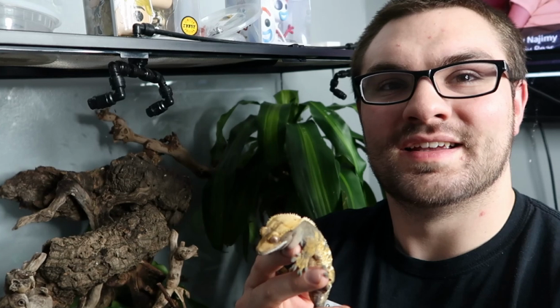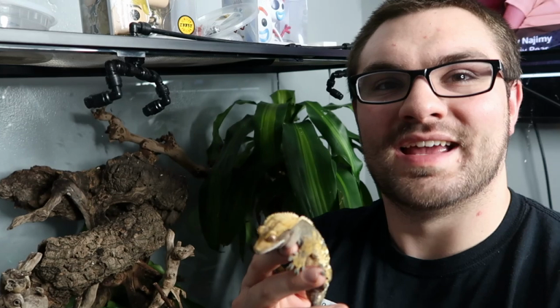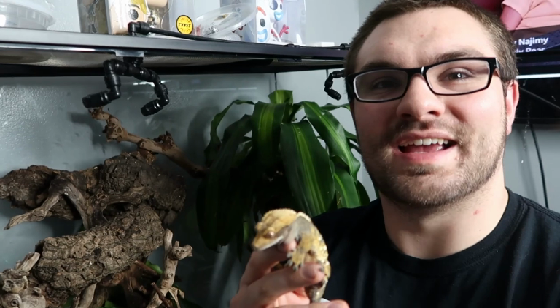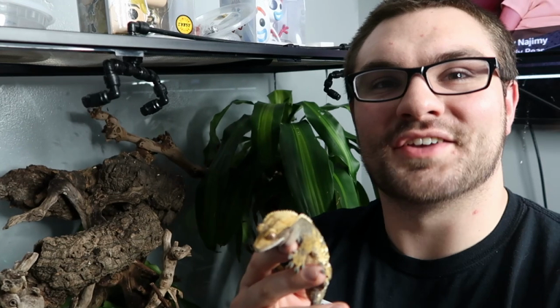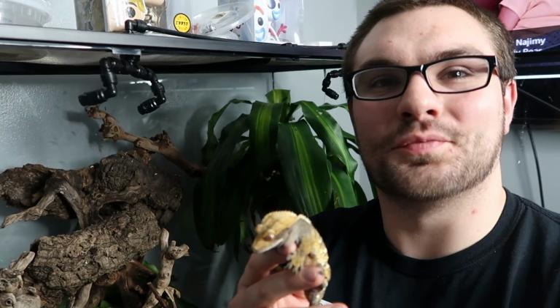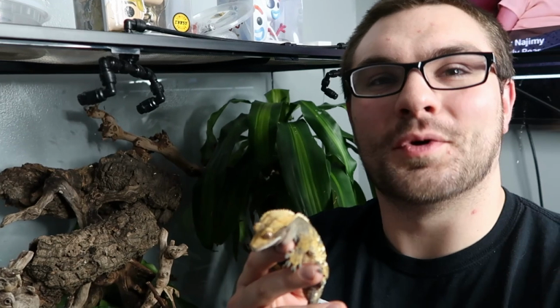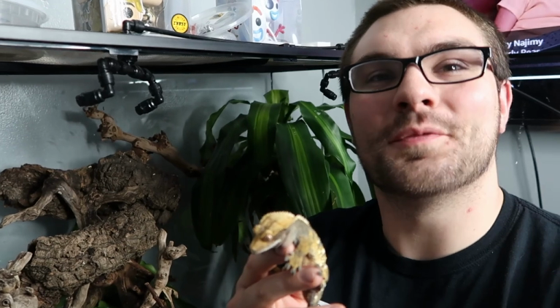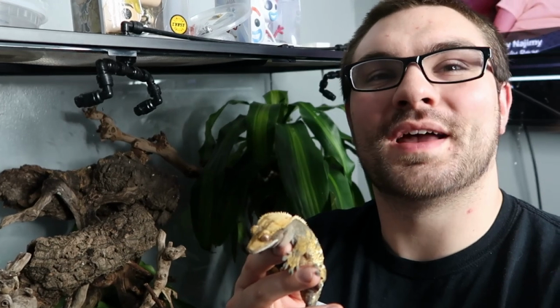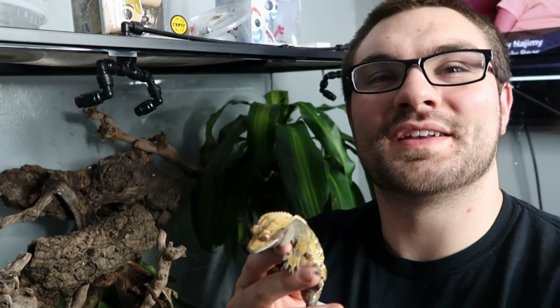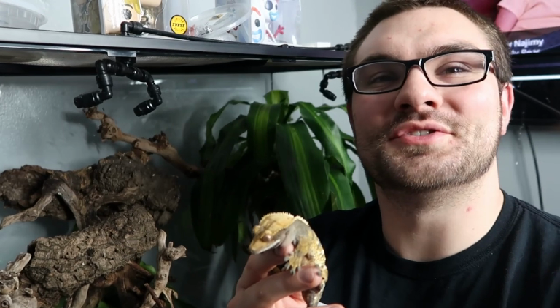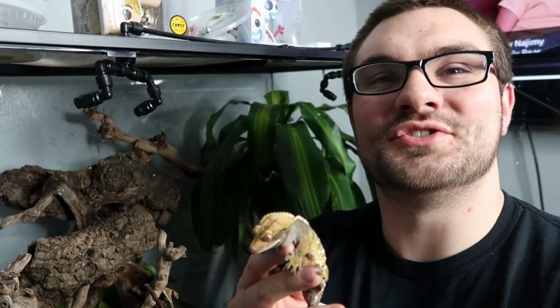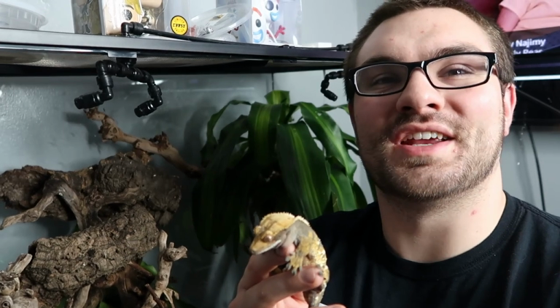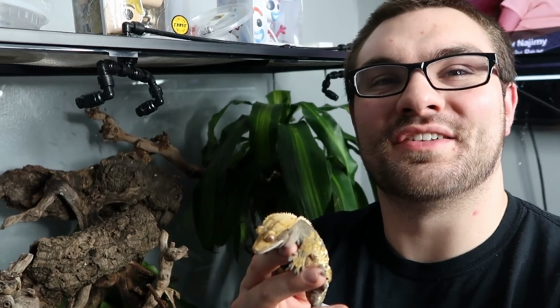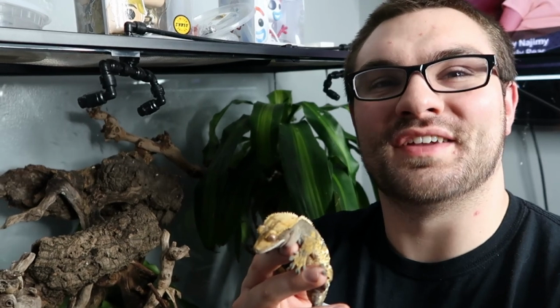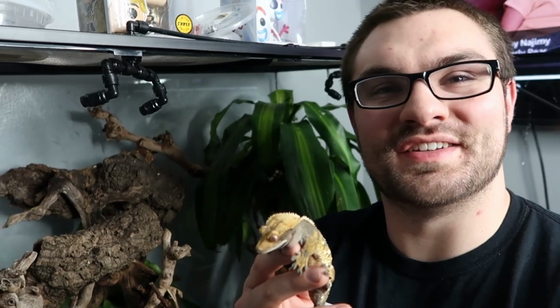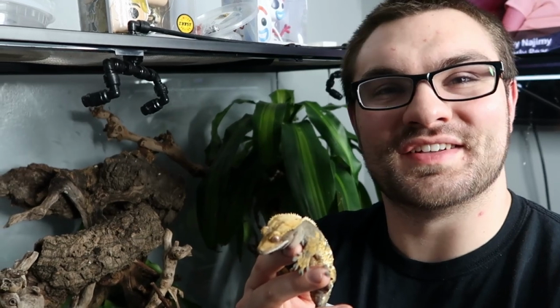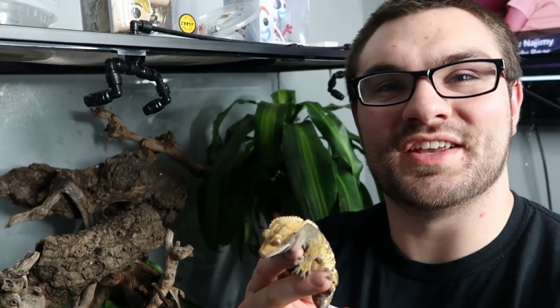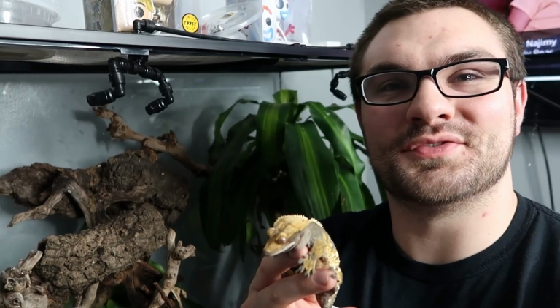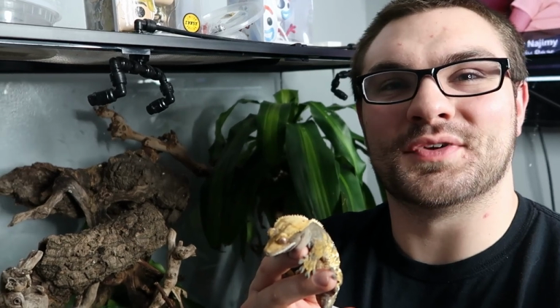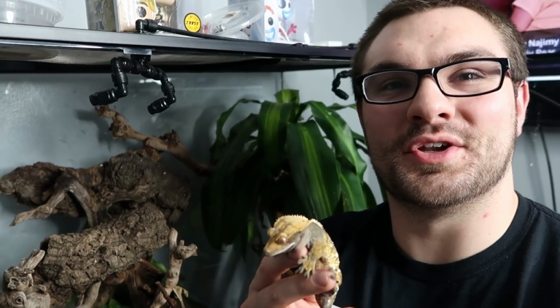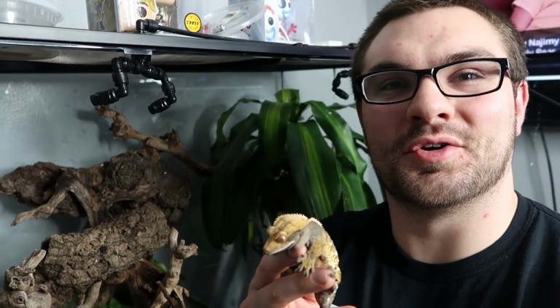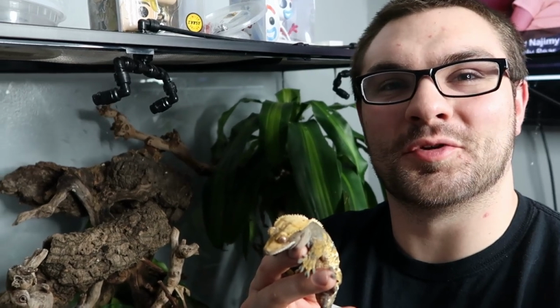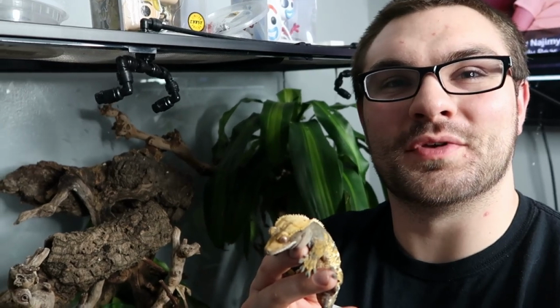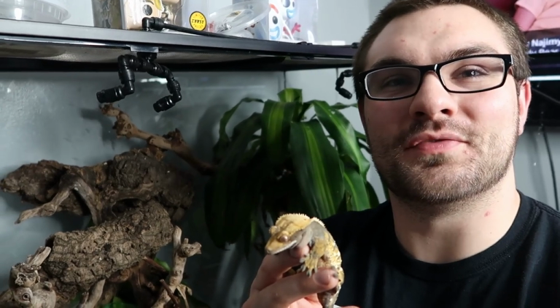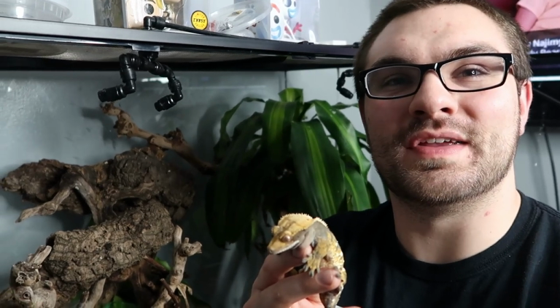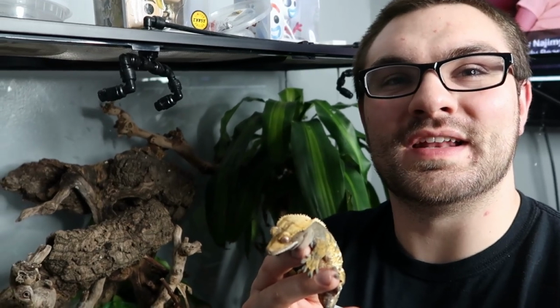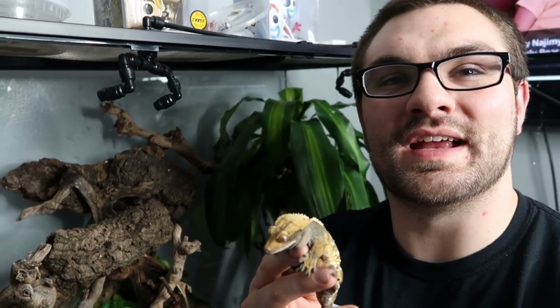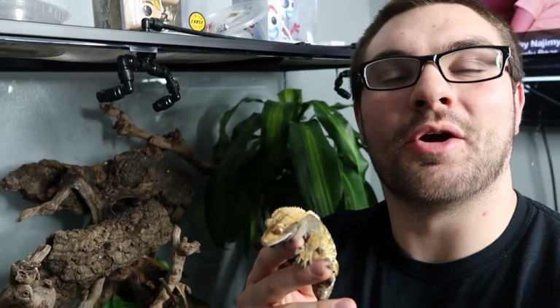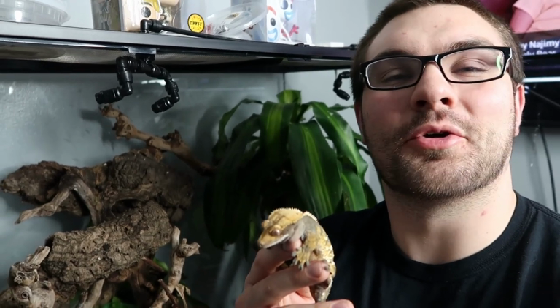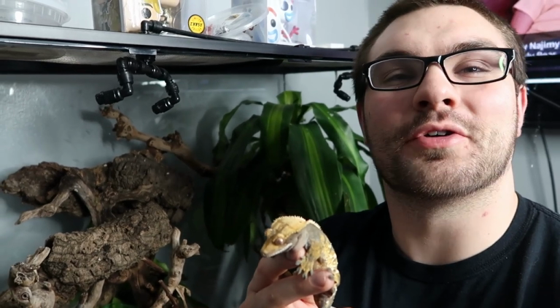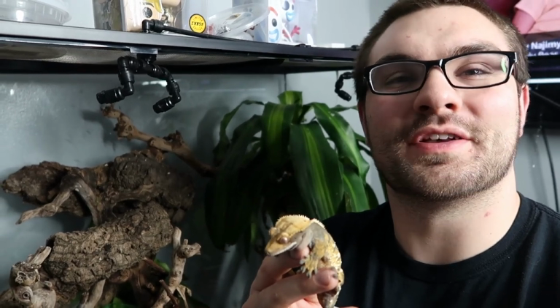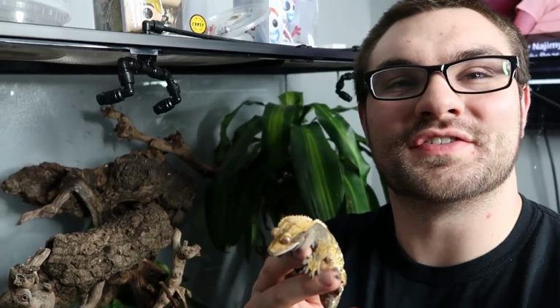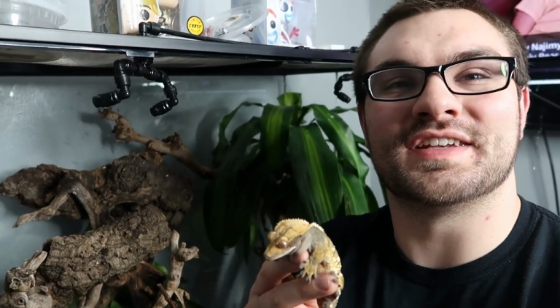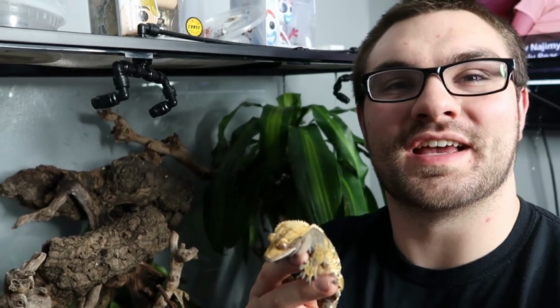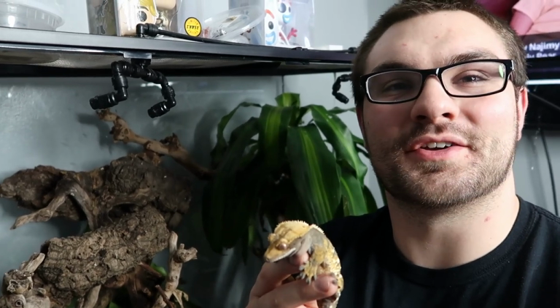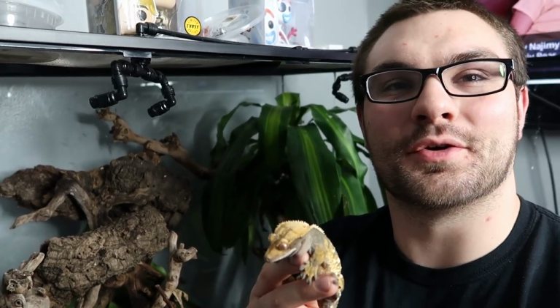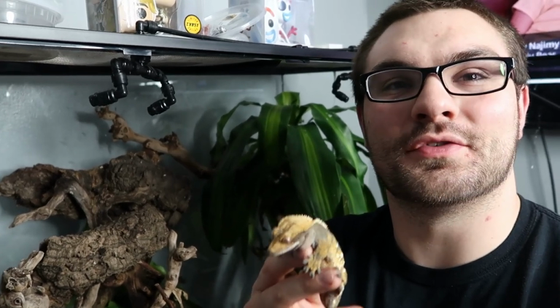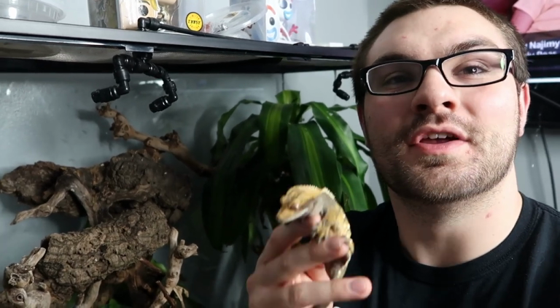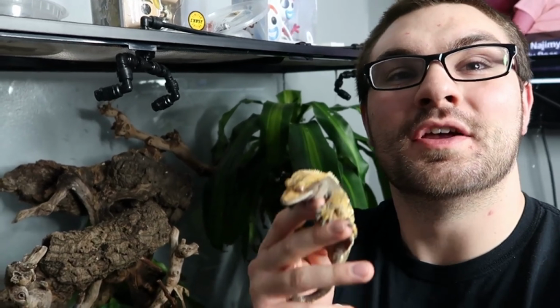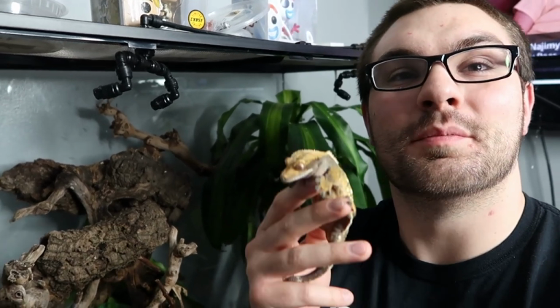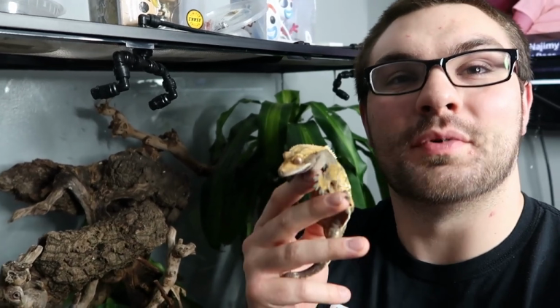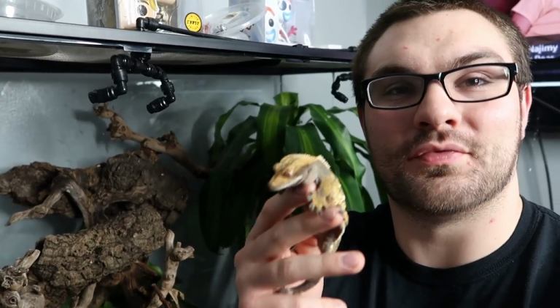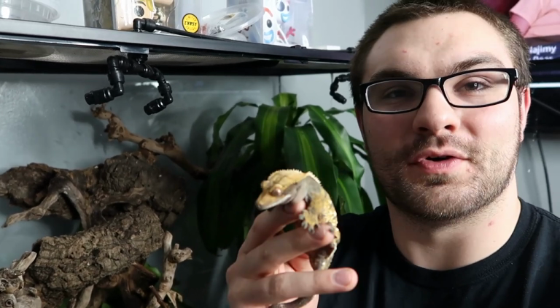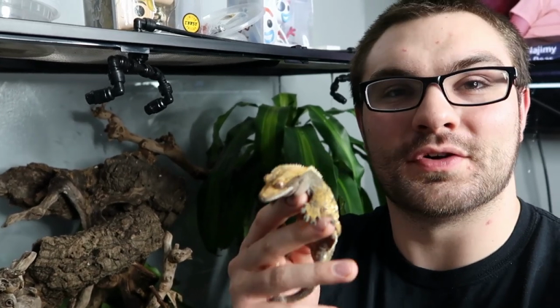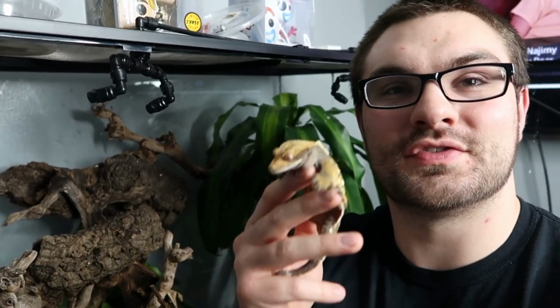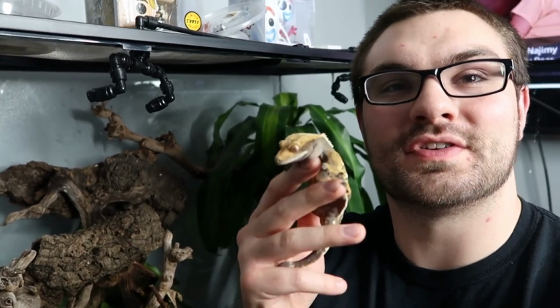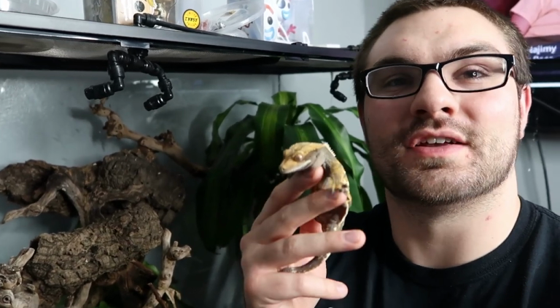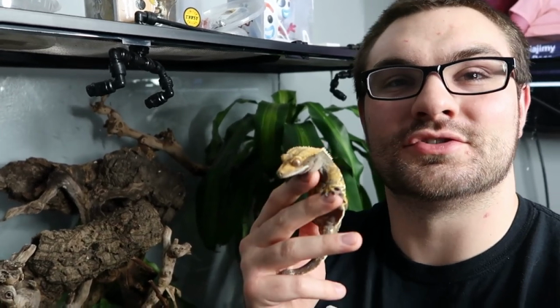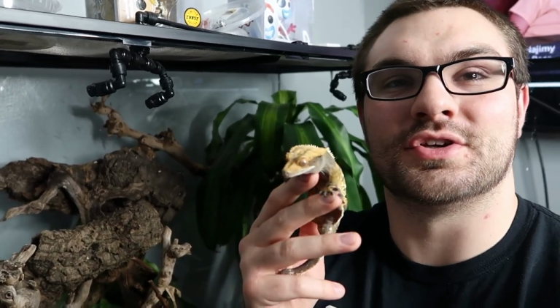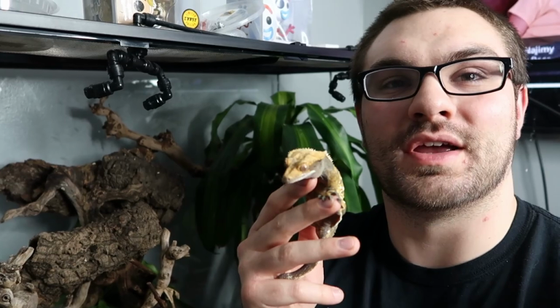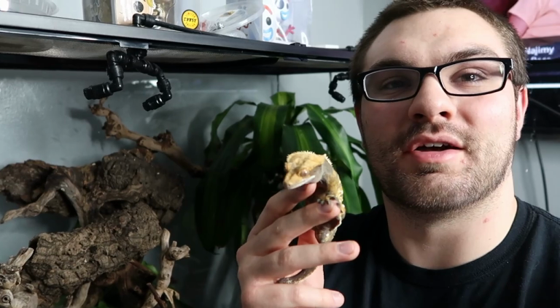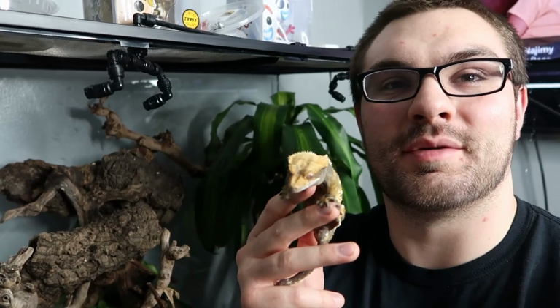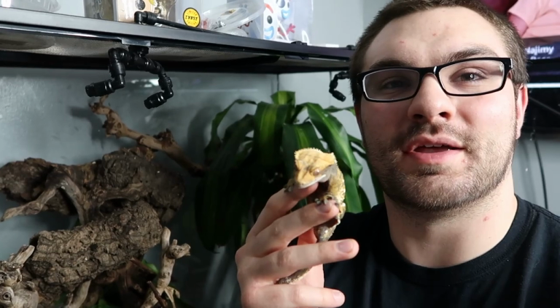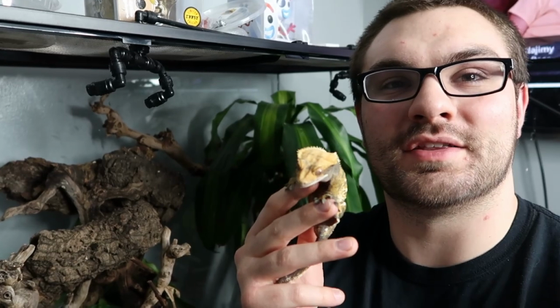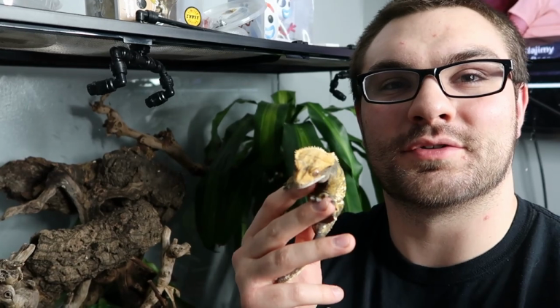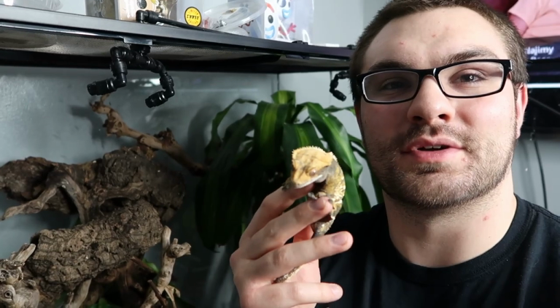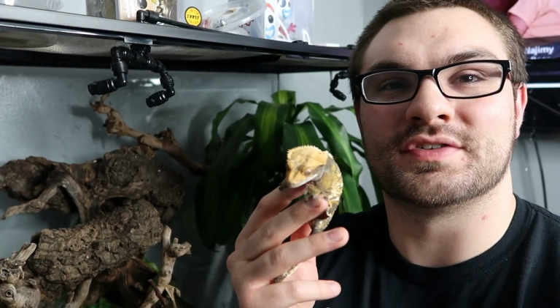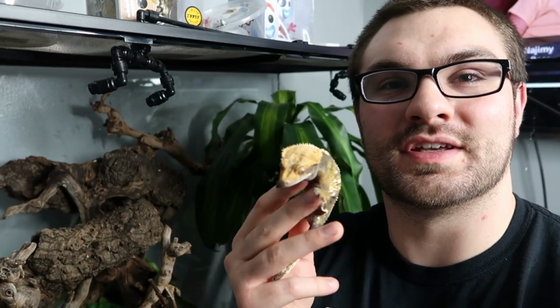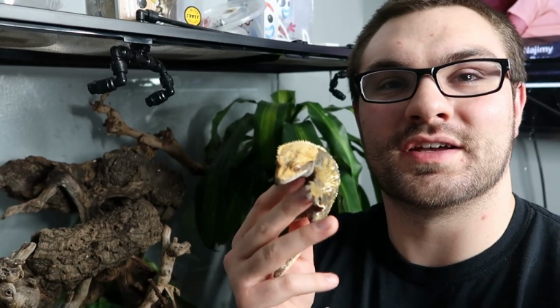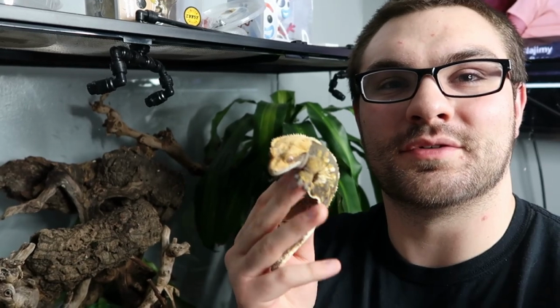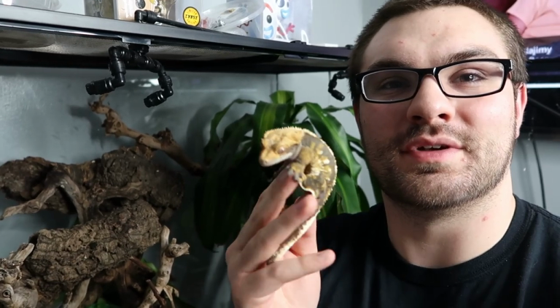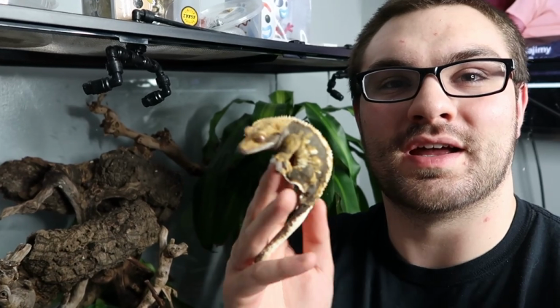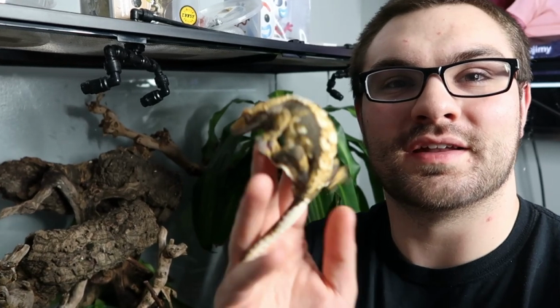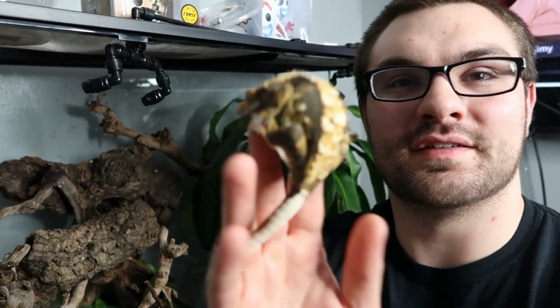Hey guys, welcome back to the channel. In today's video we're going to be feeding our crested geckos, but first I'll show you how I make the crested gecko diet.